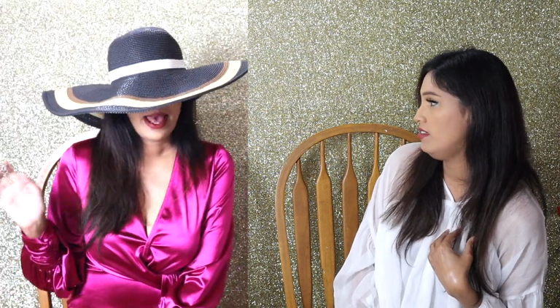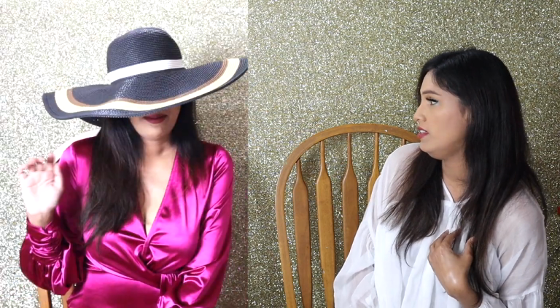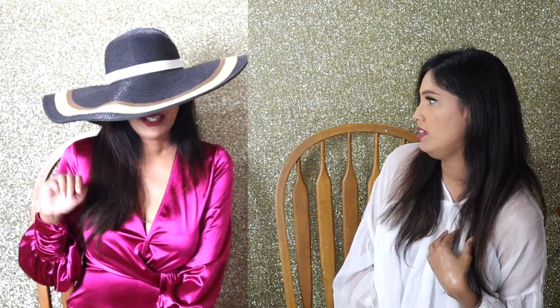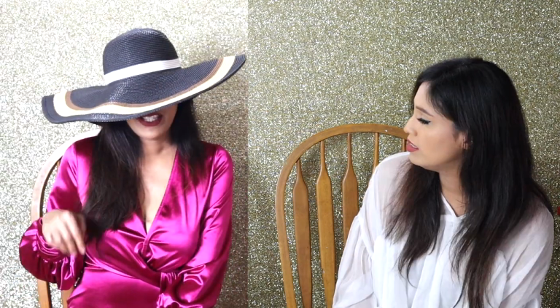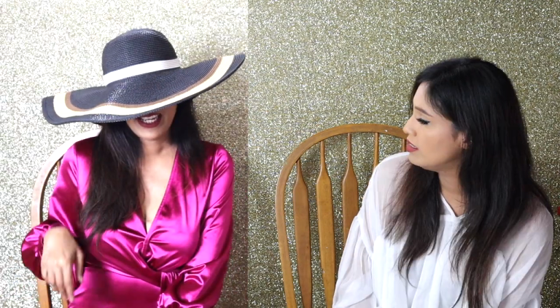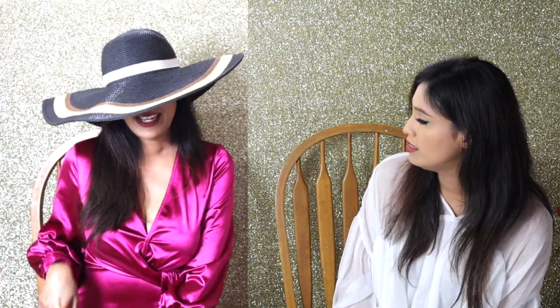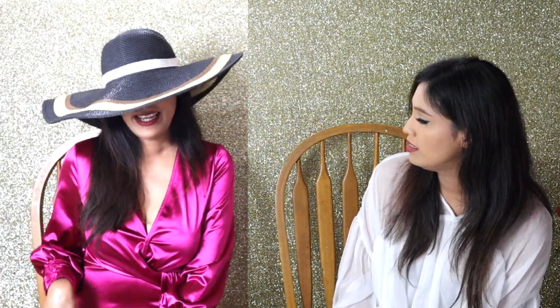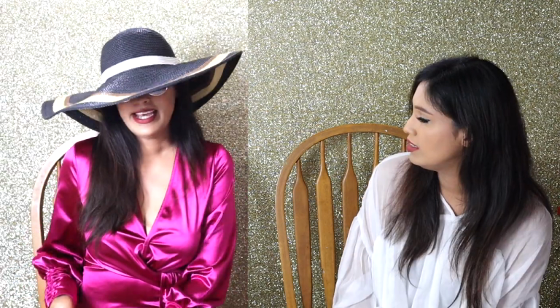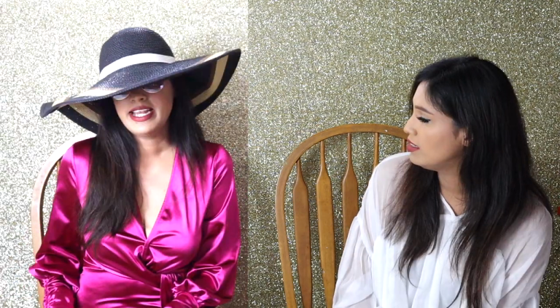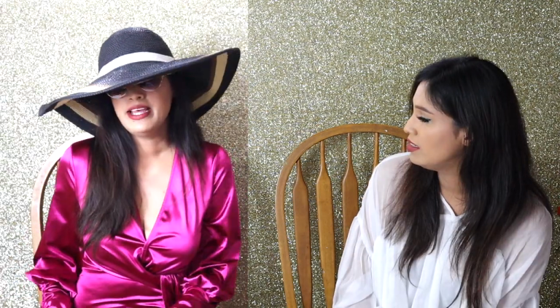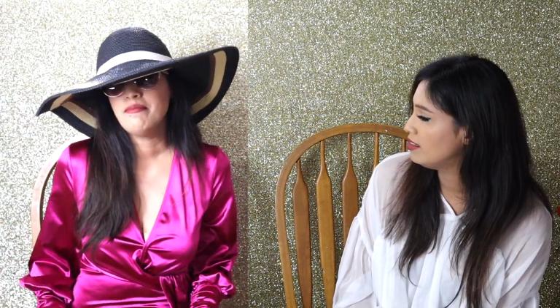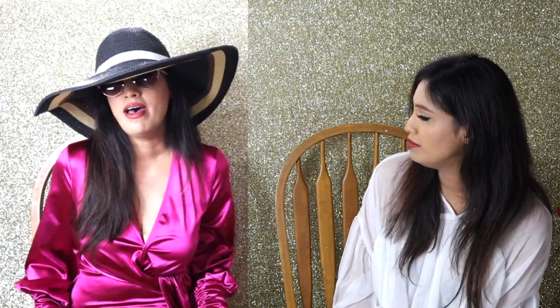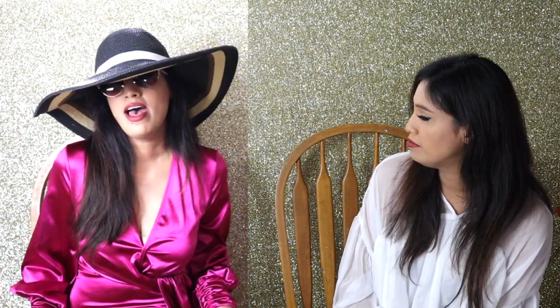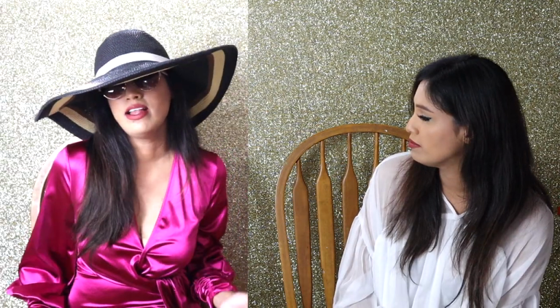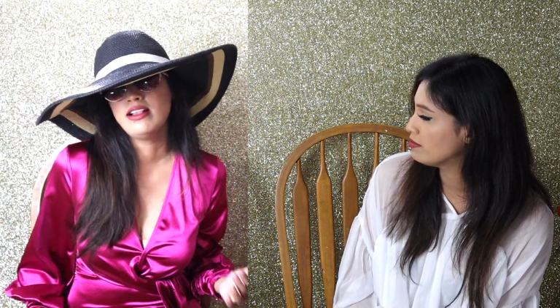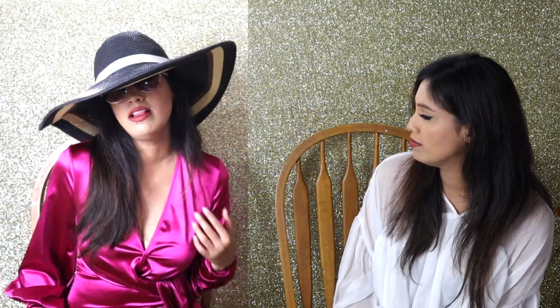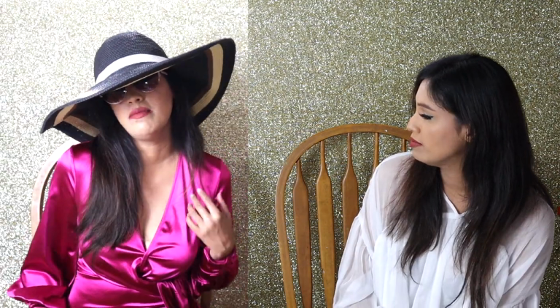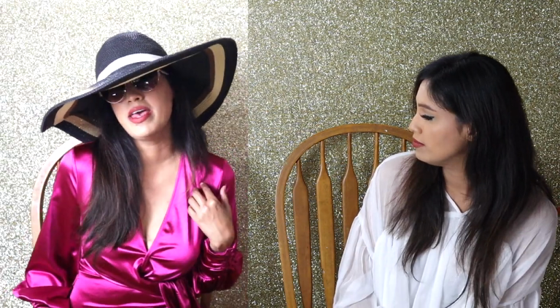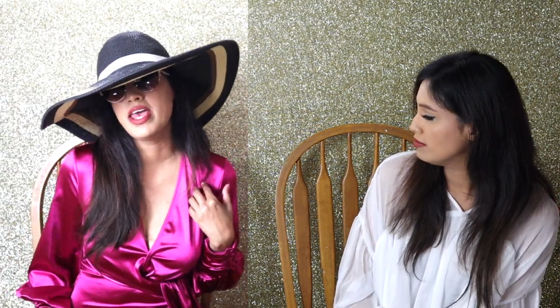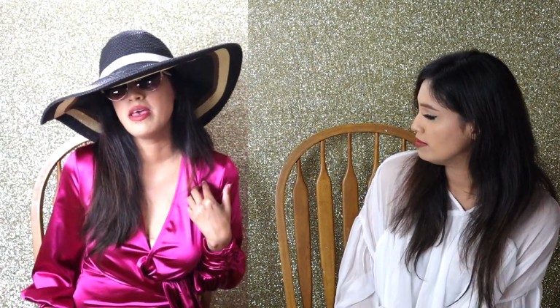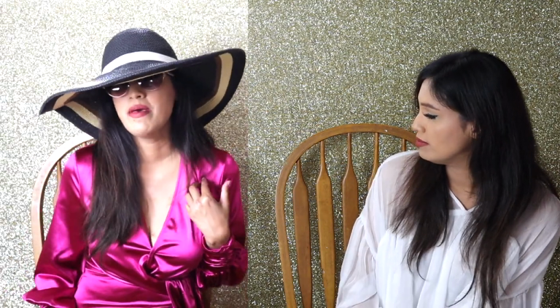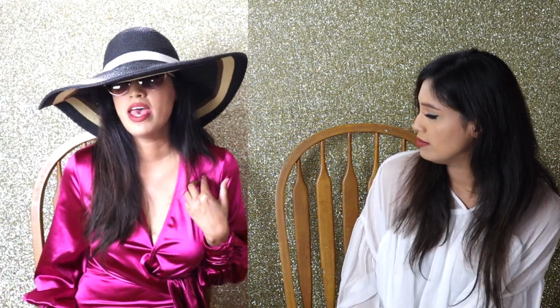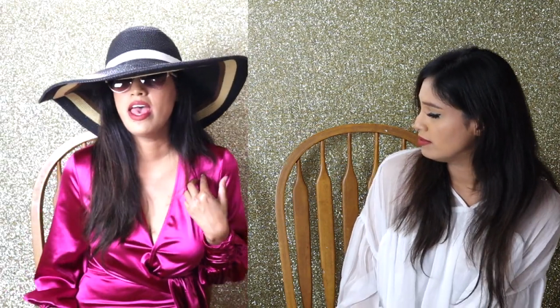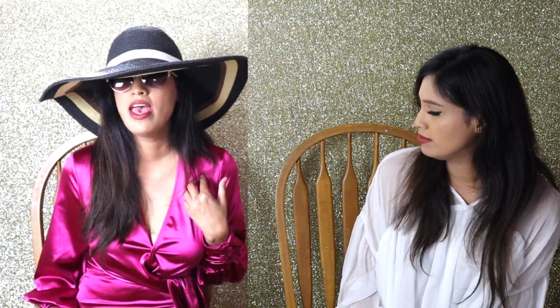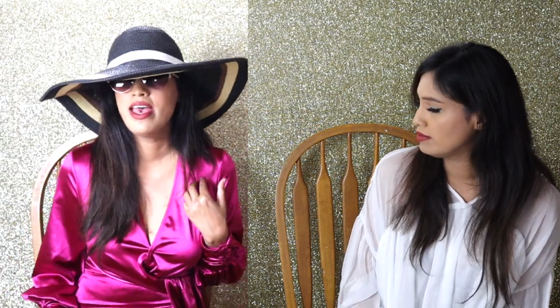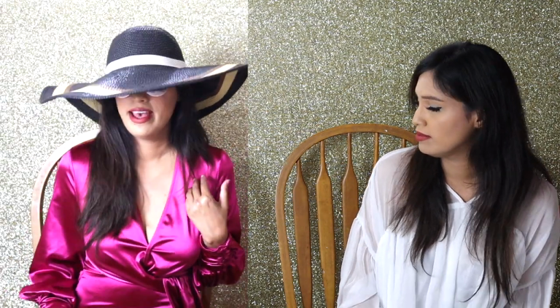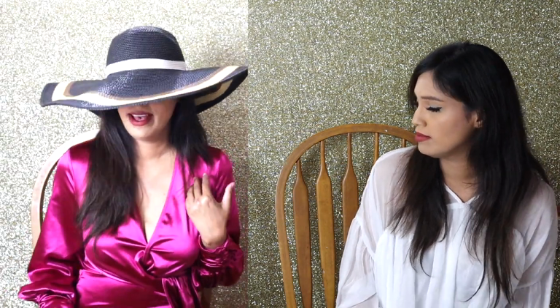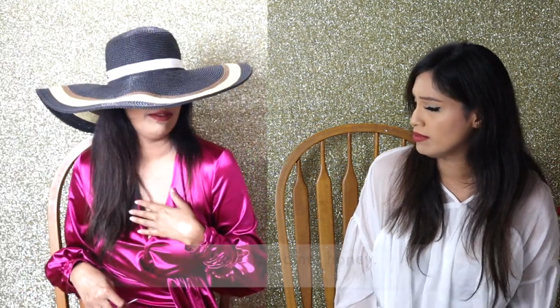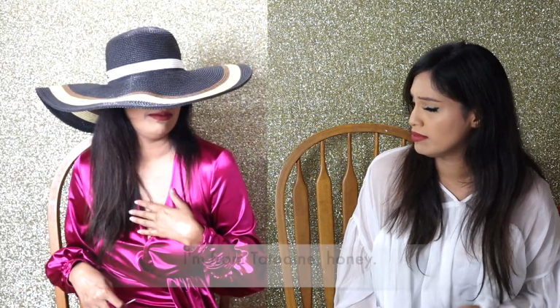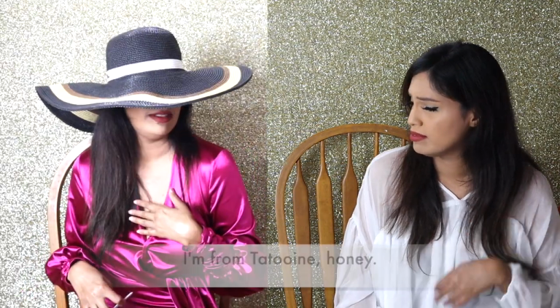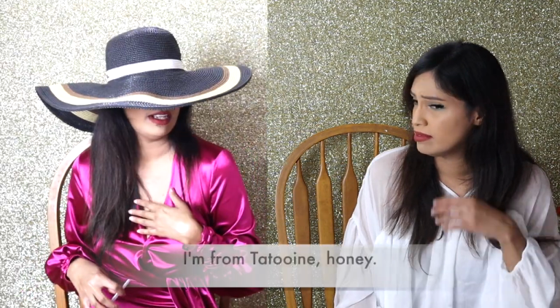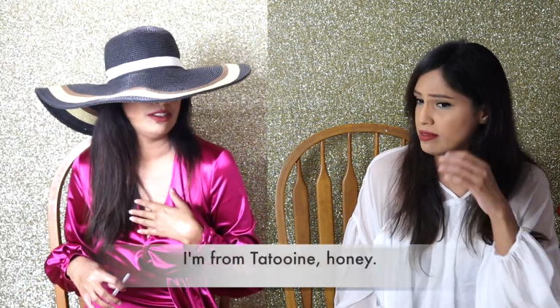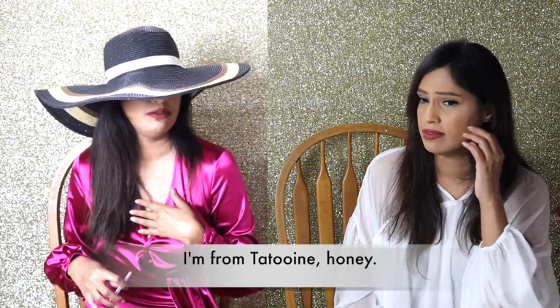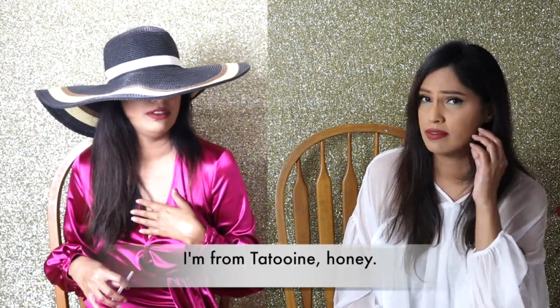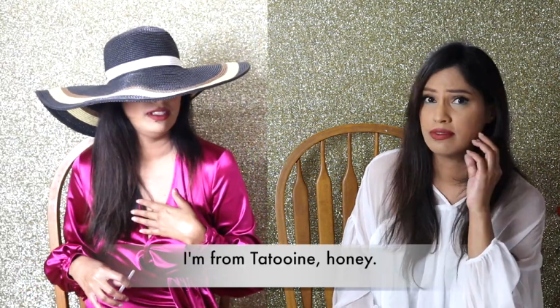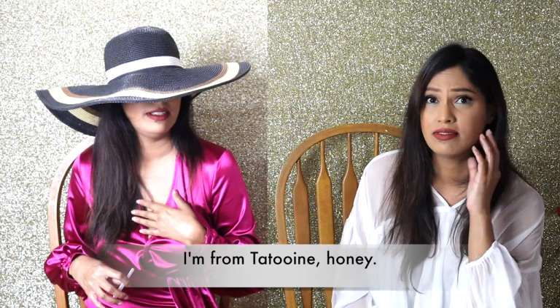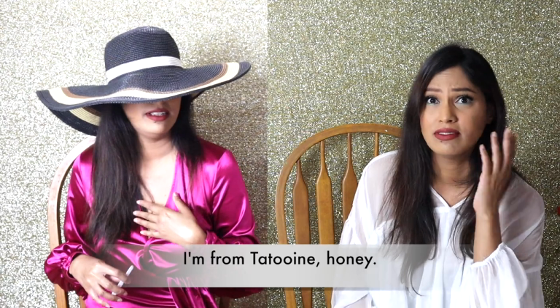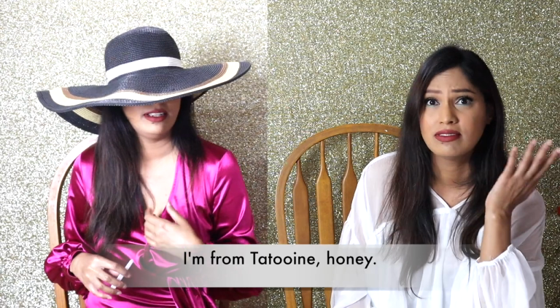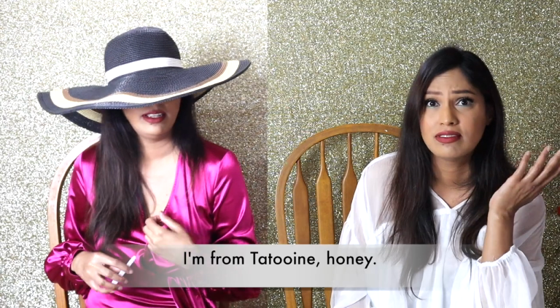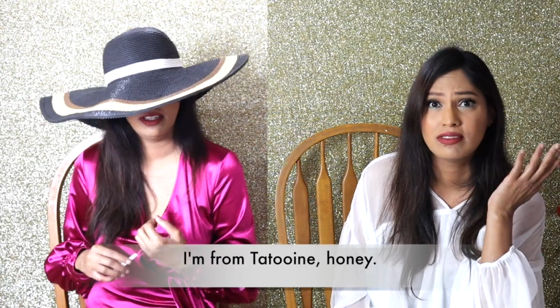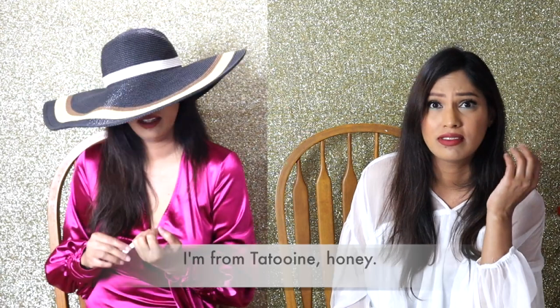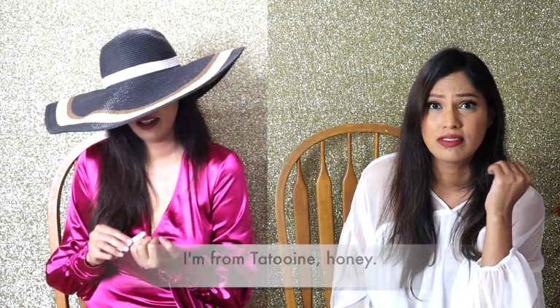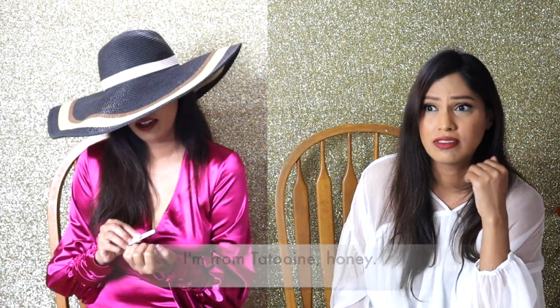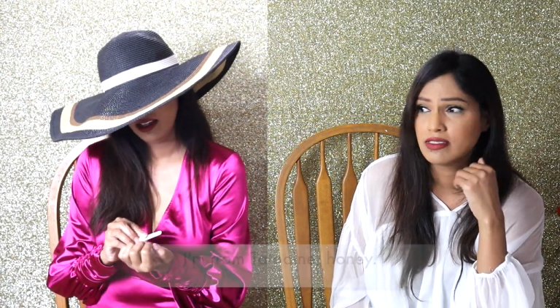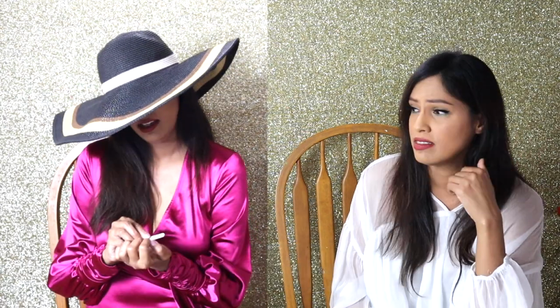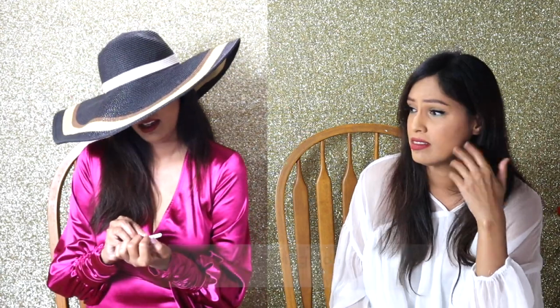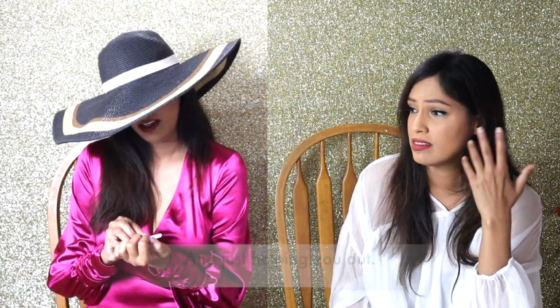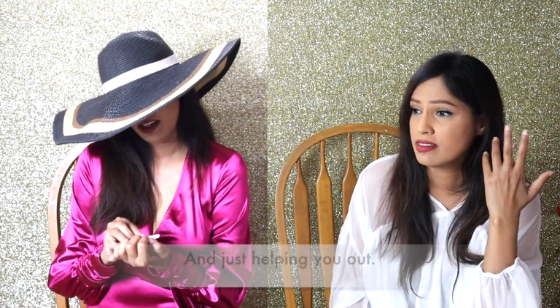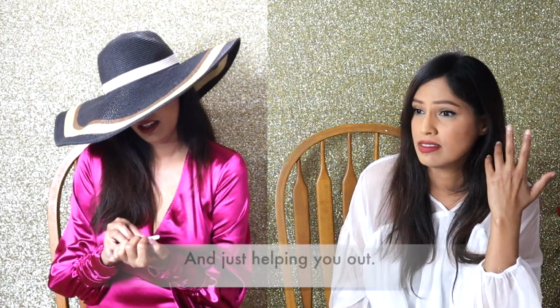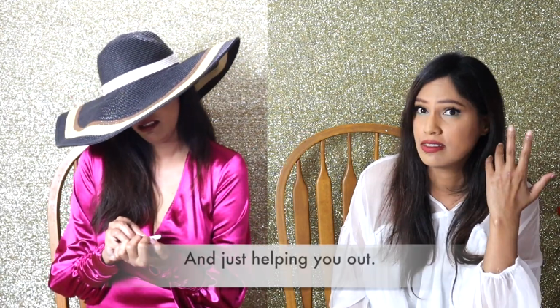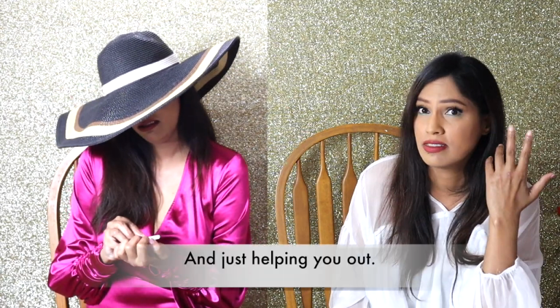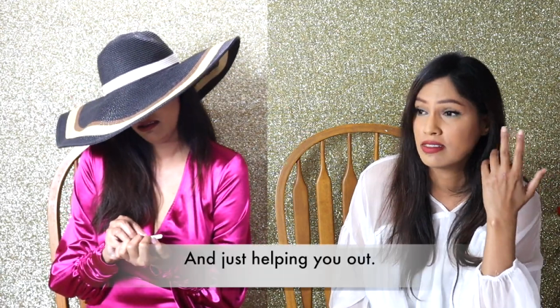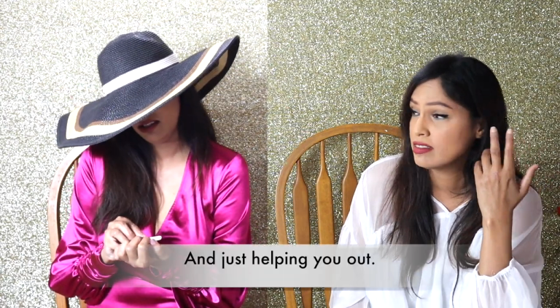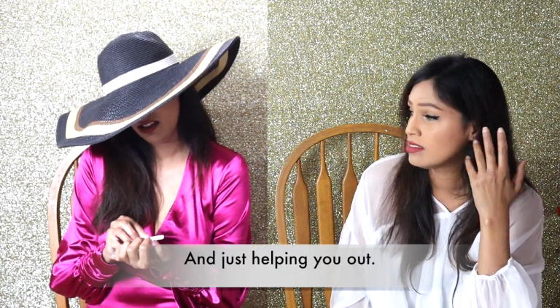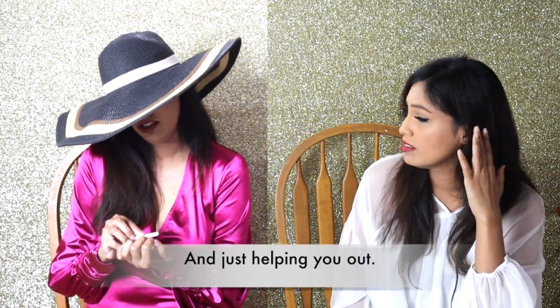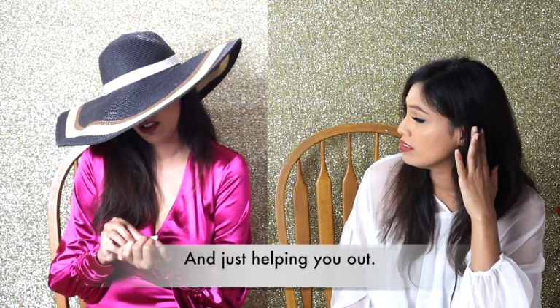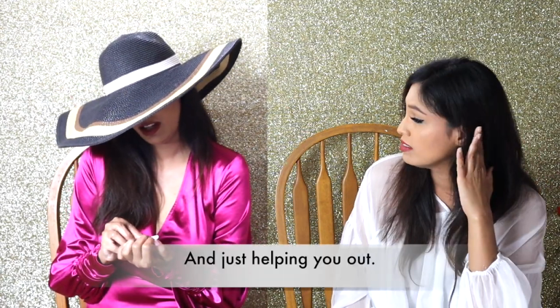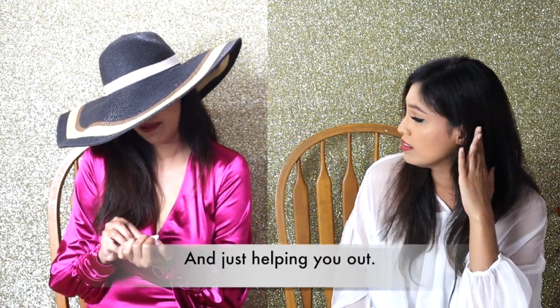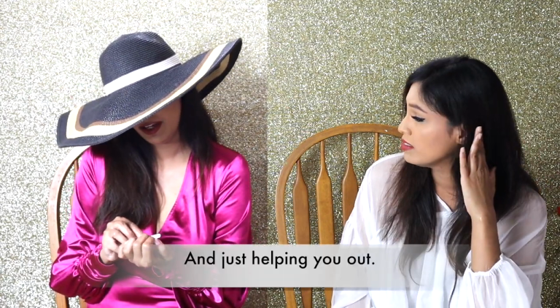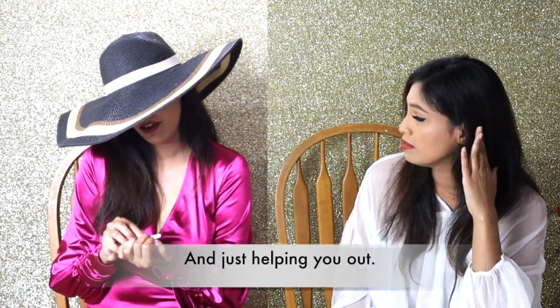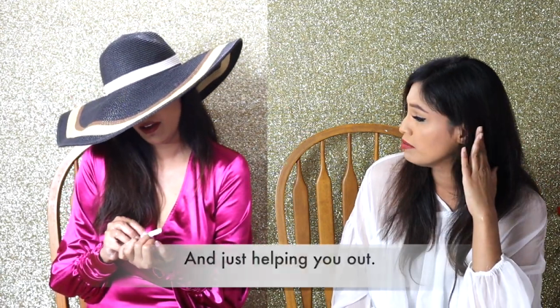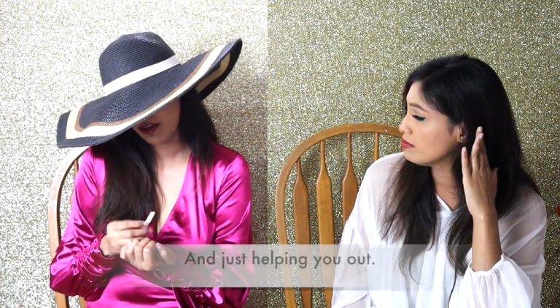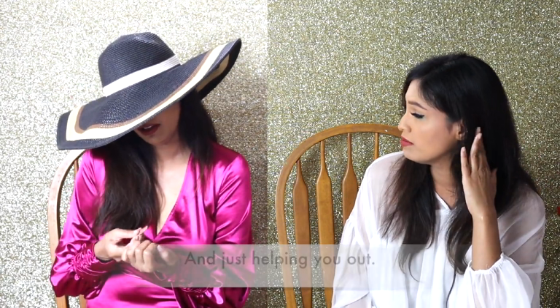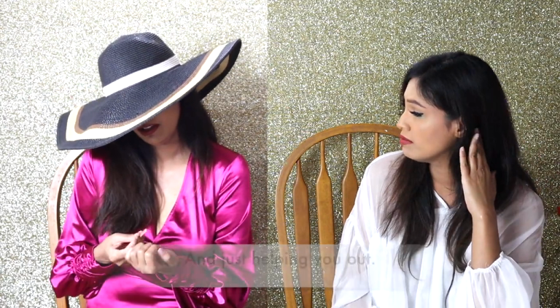I'm a genie in a bottle — I'm from Tatooine, honey, and just helping out.